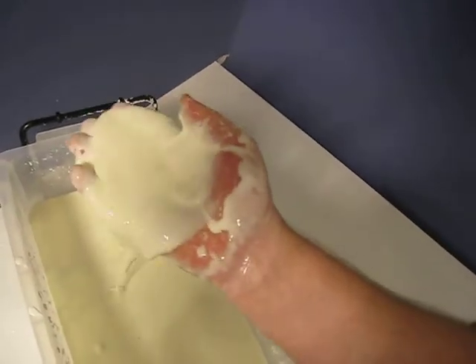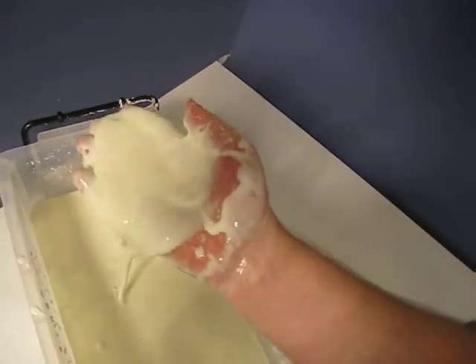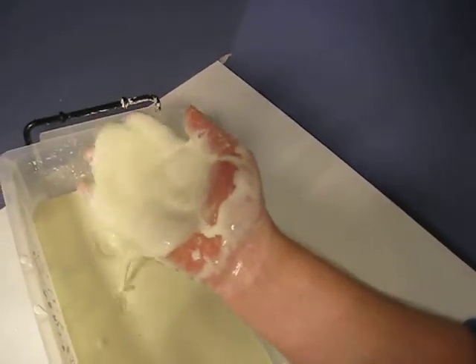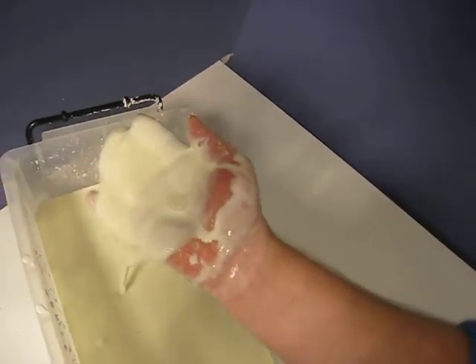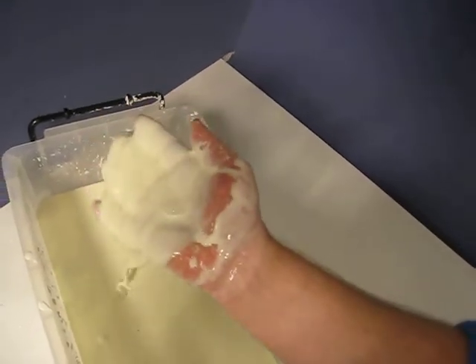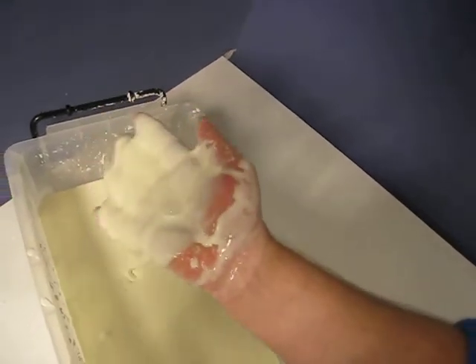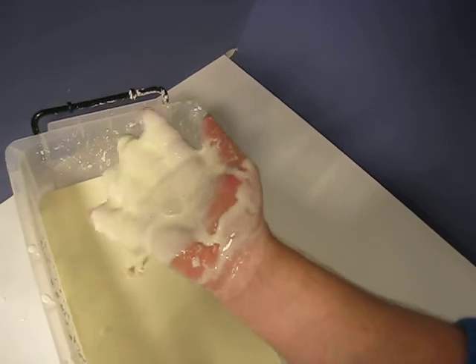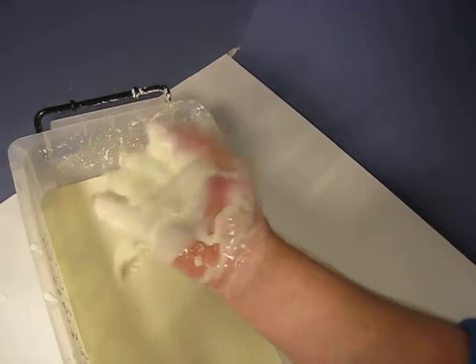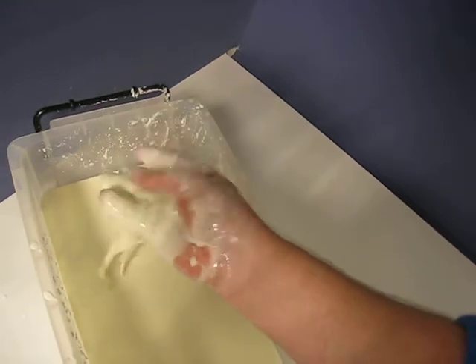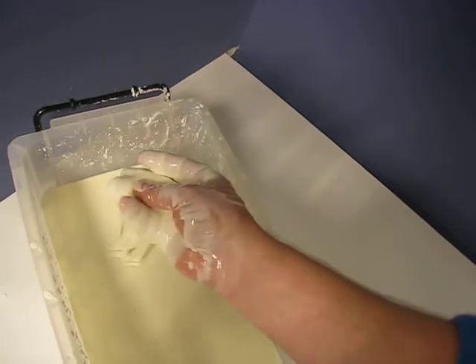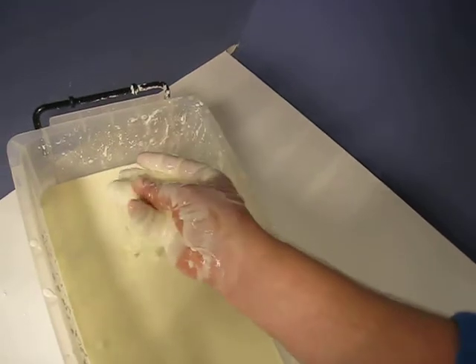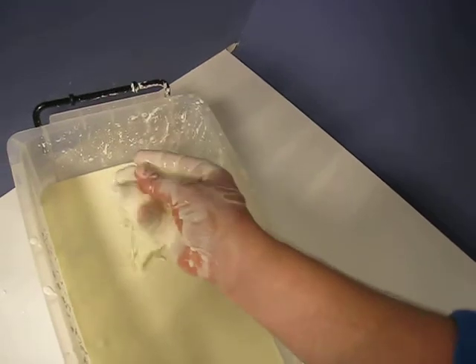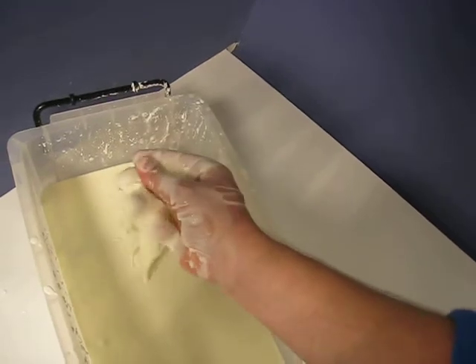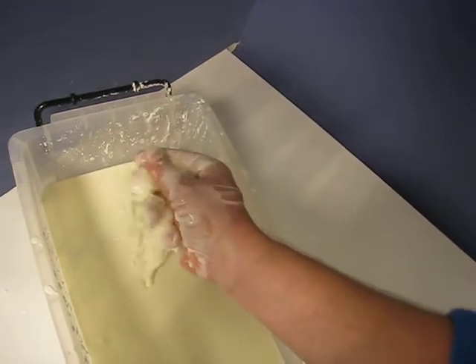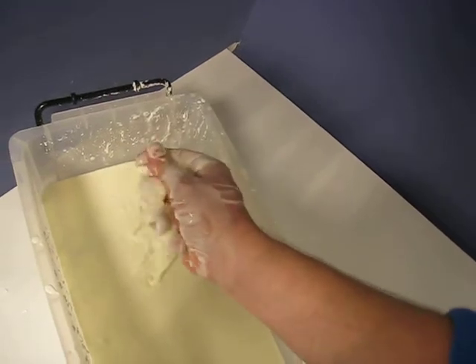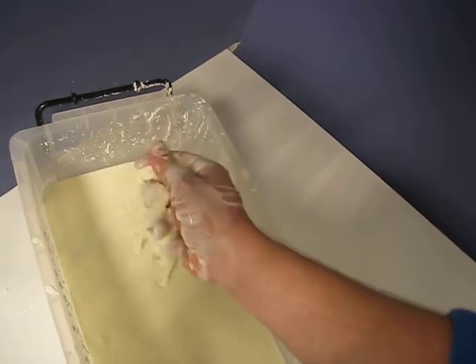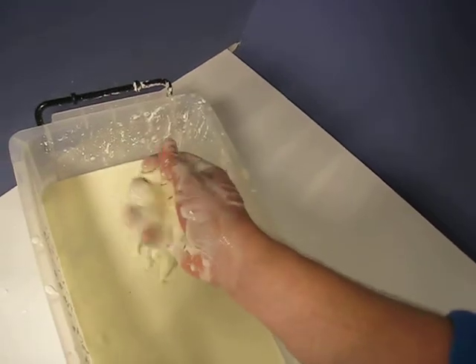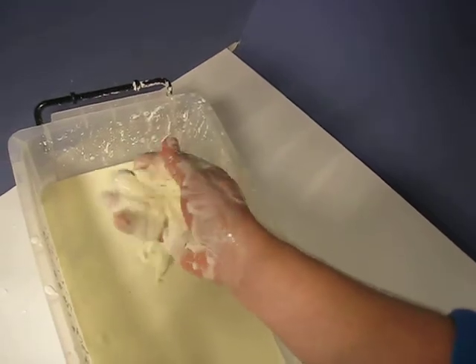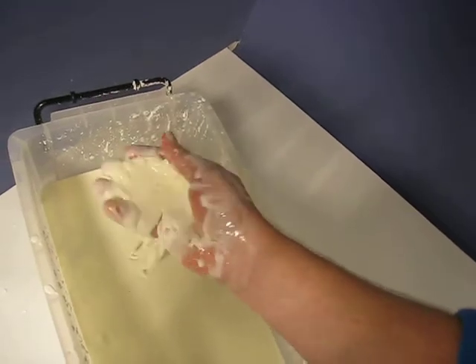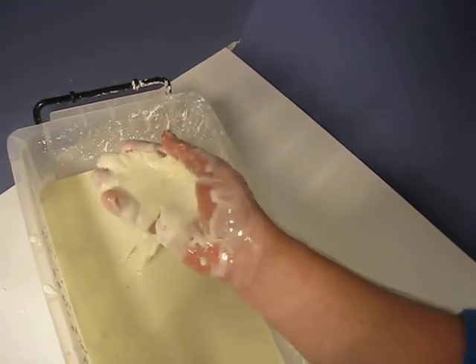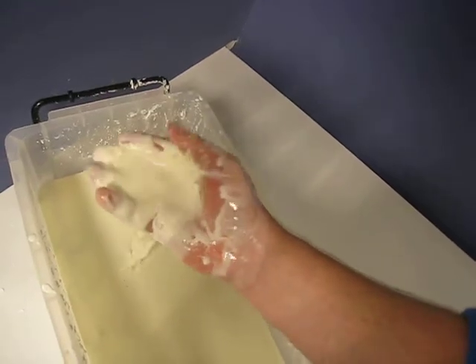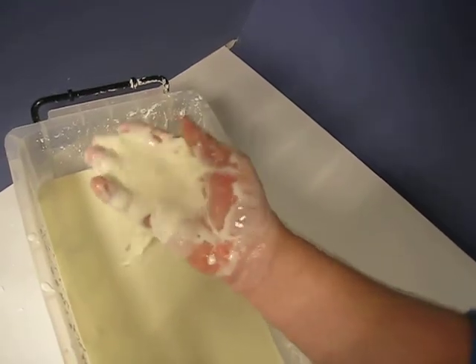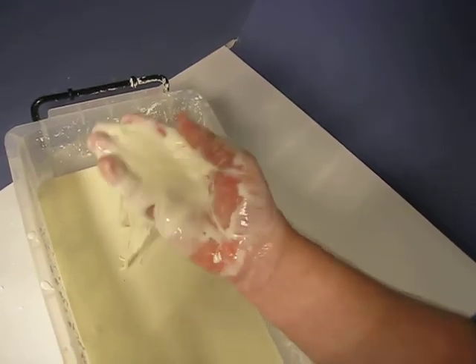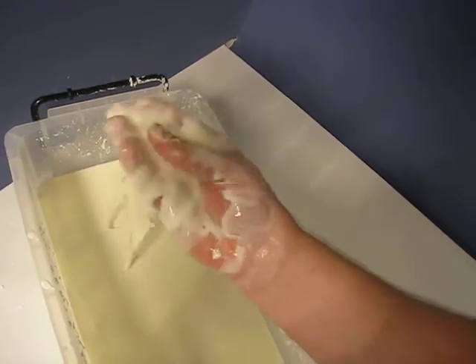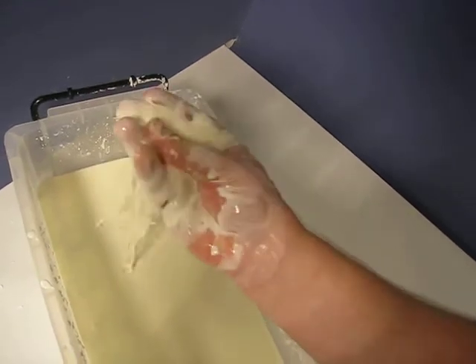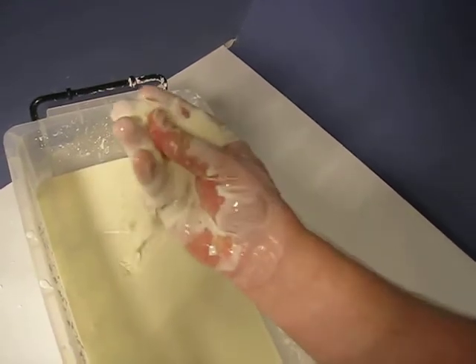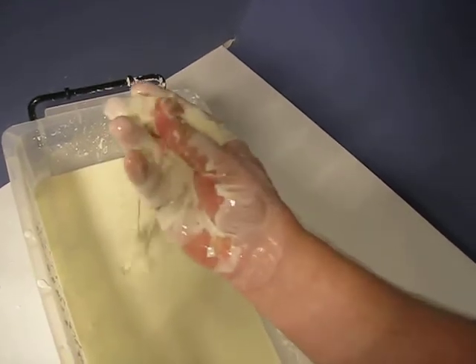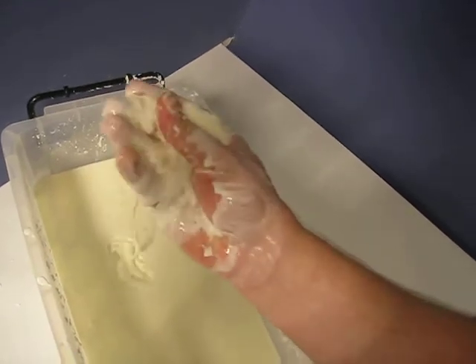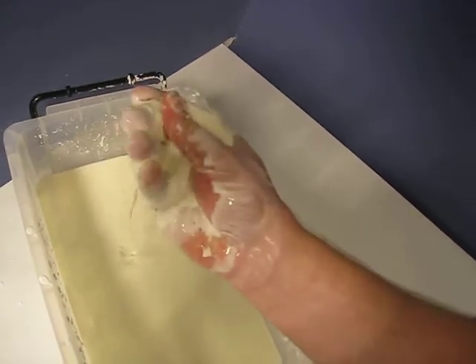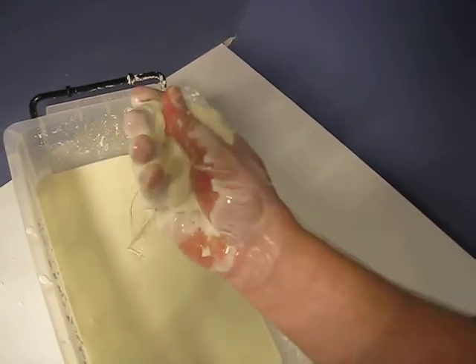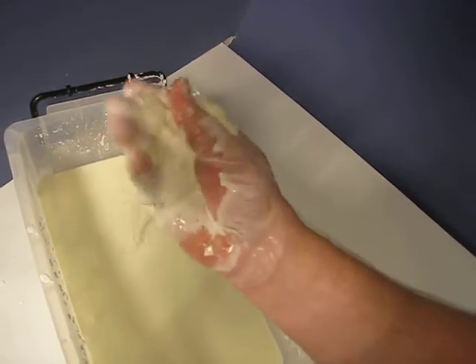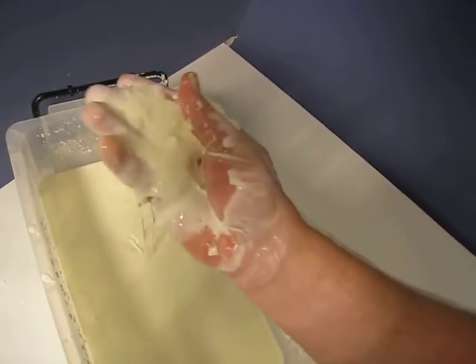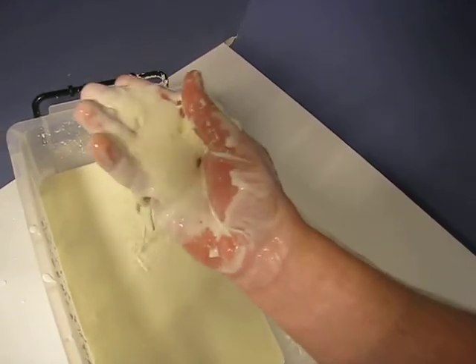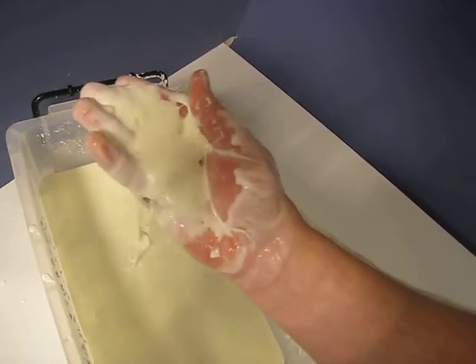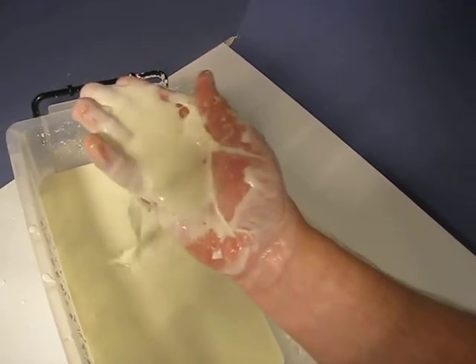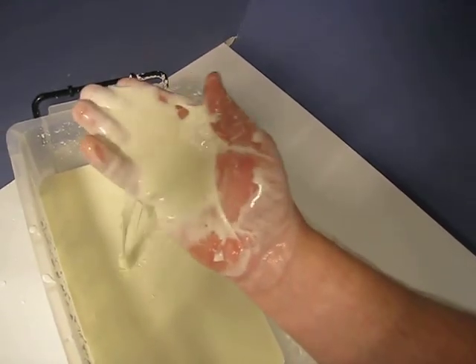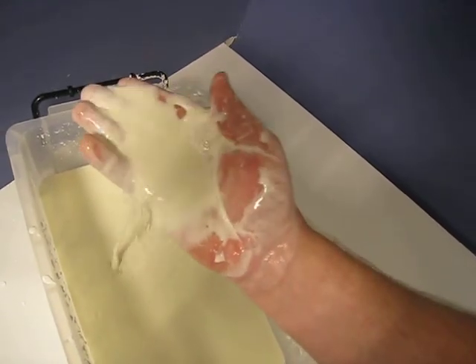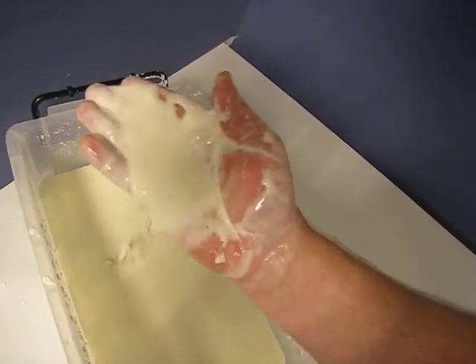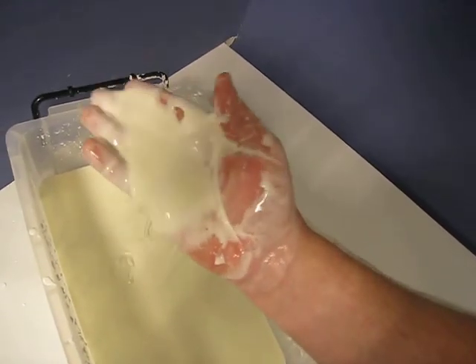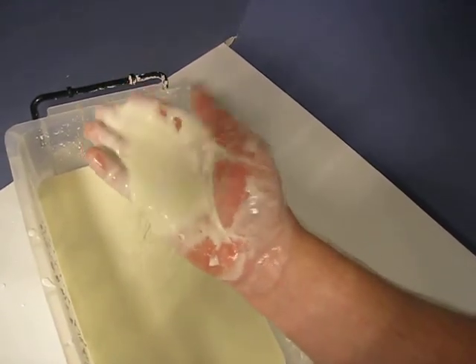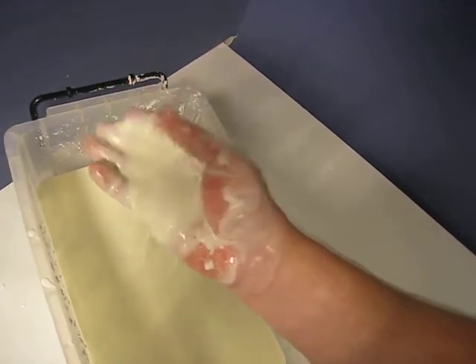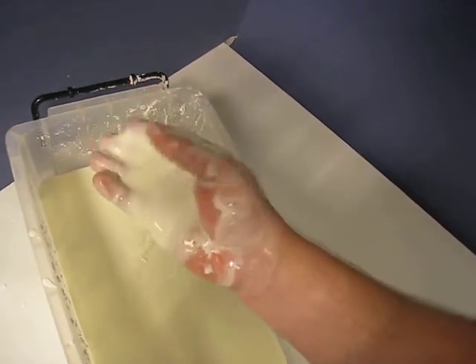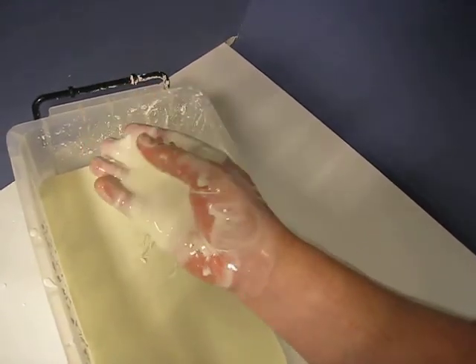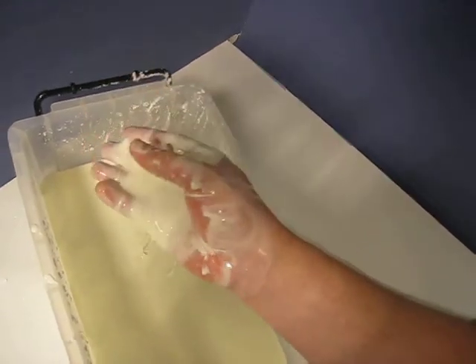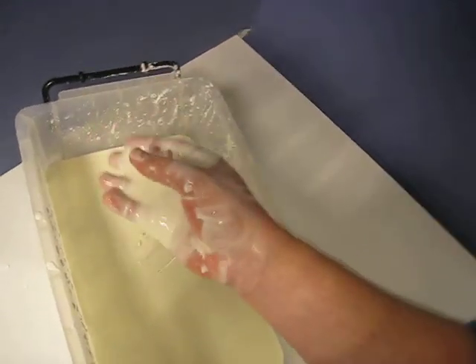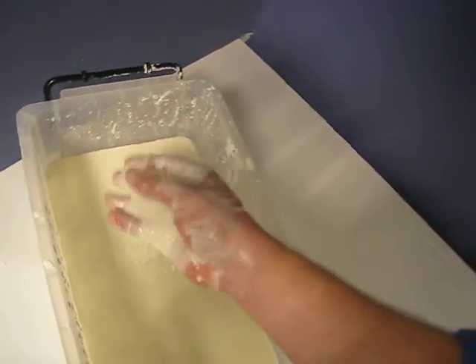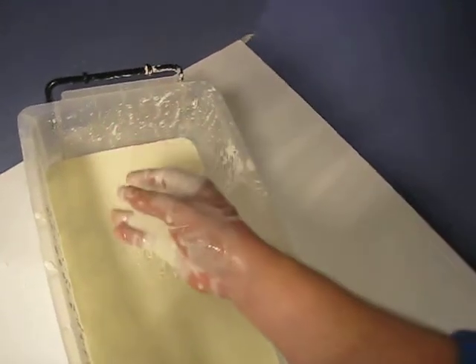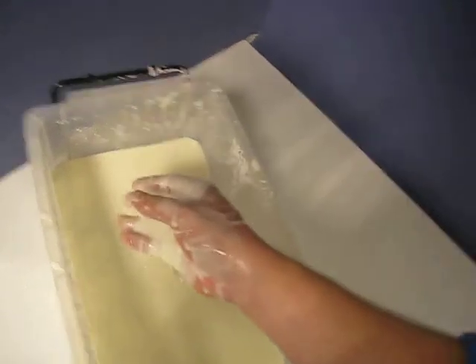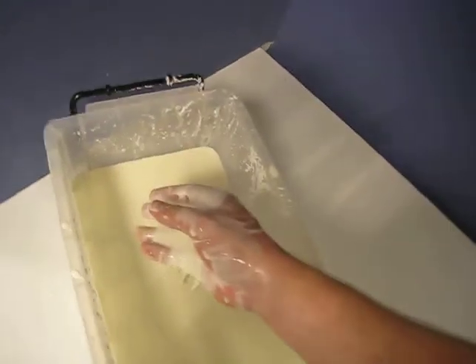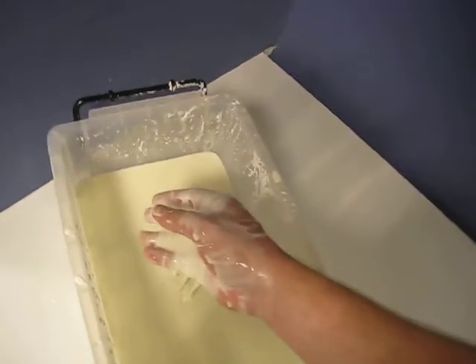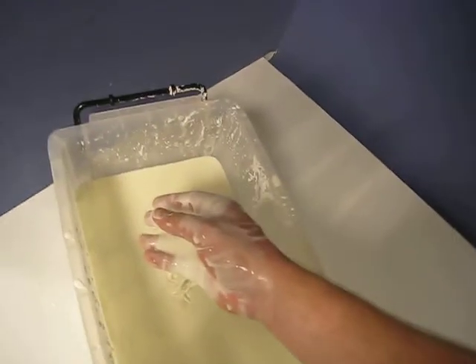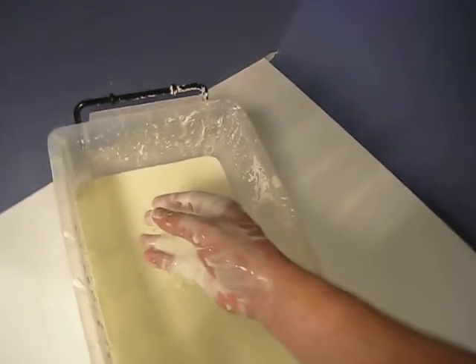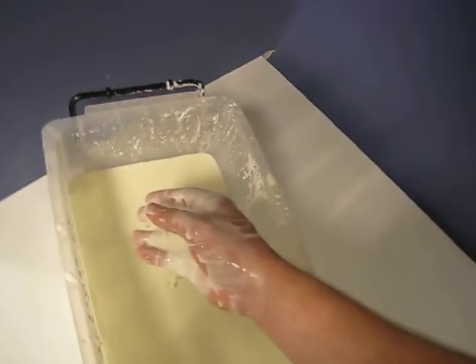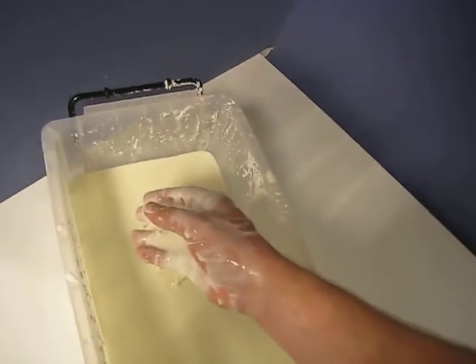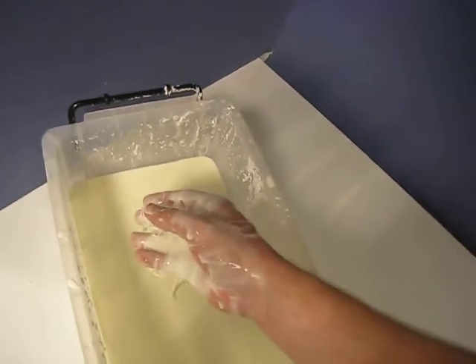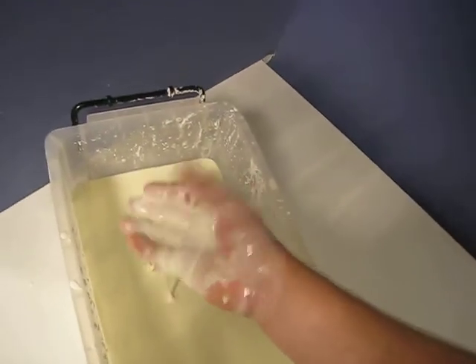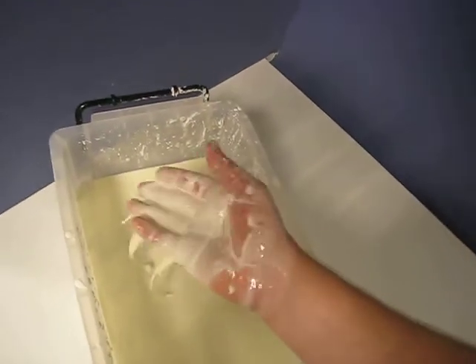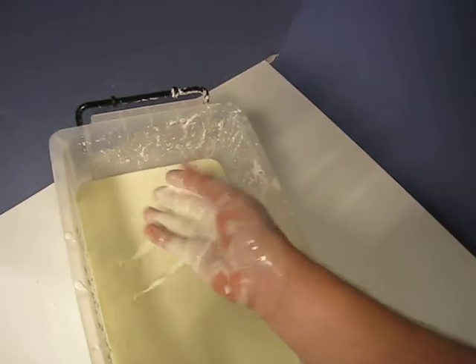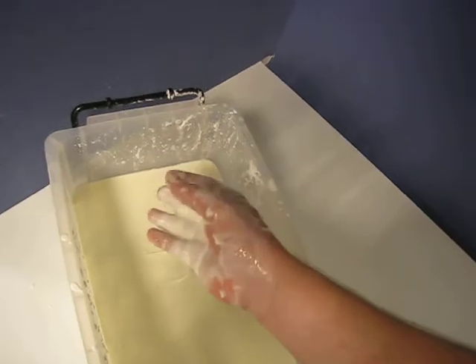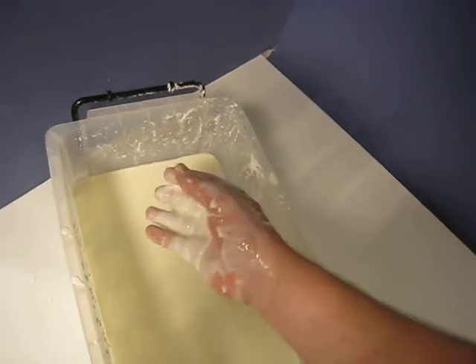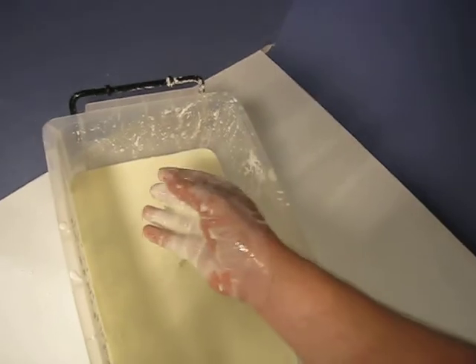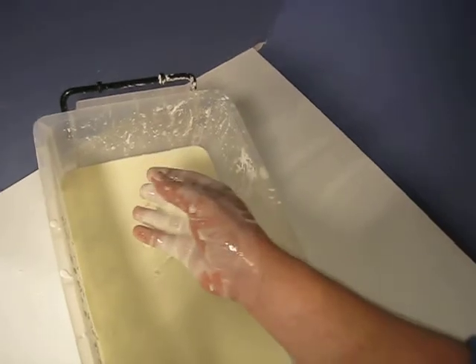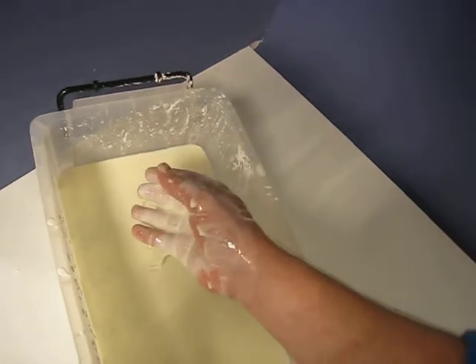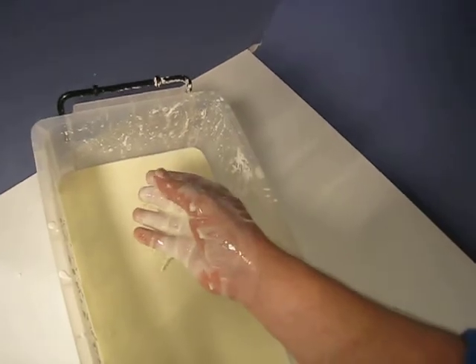It looks like it'd be sticky. Oh, it is sticky right now, you see. But it's easy to wash off.